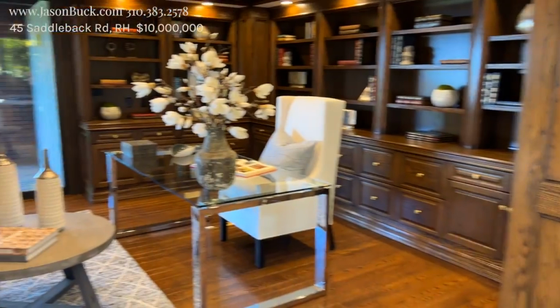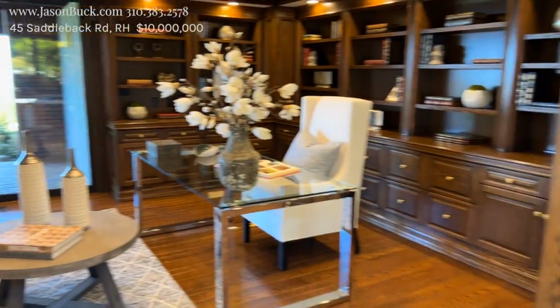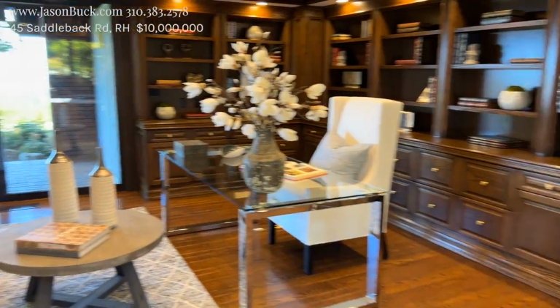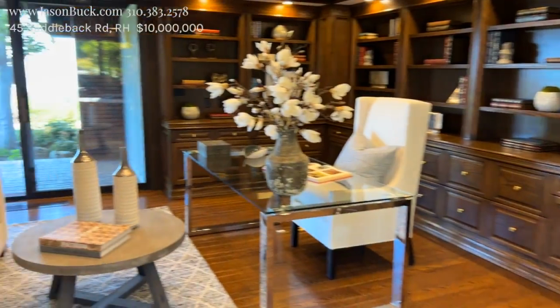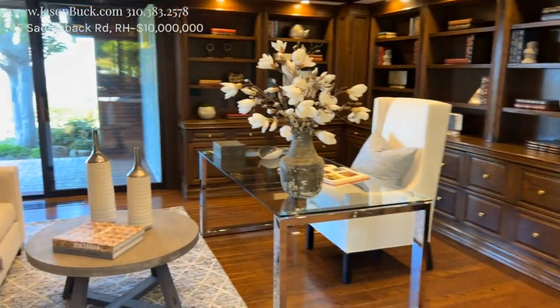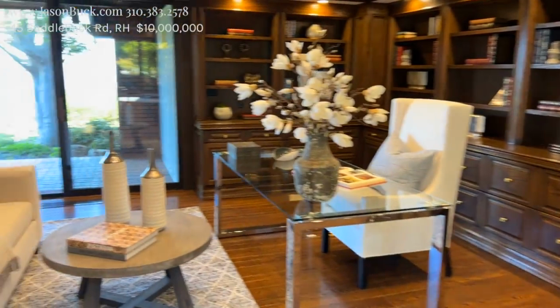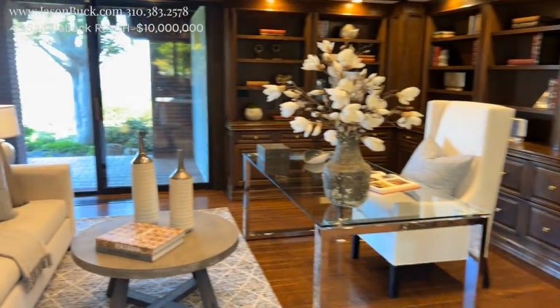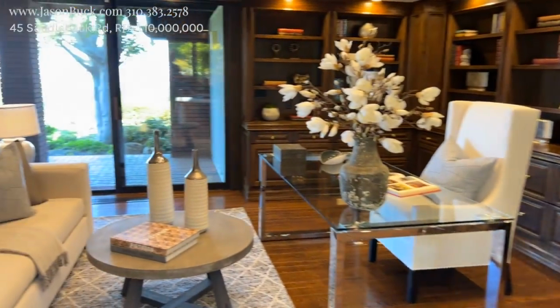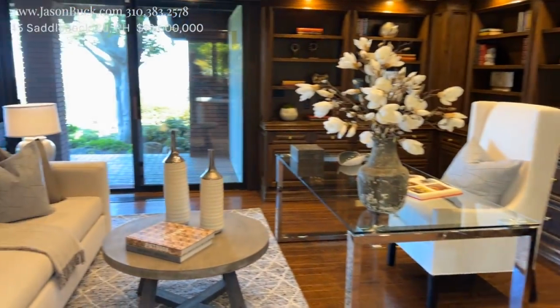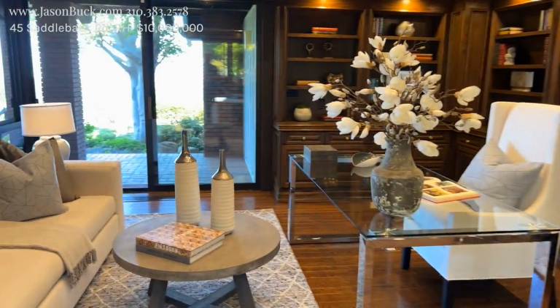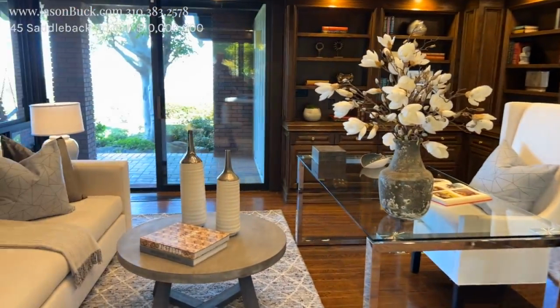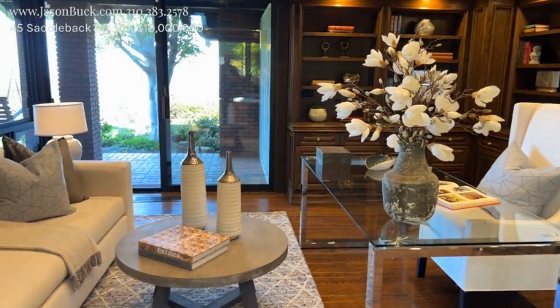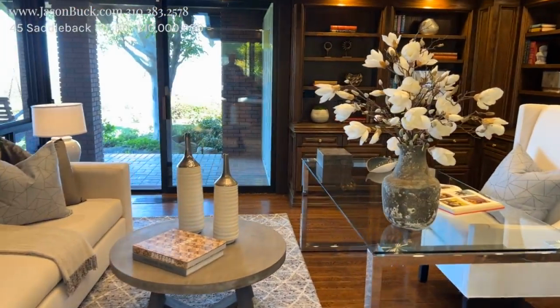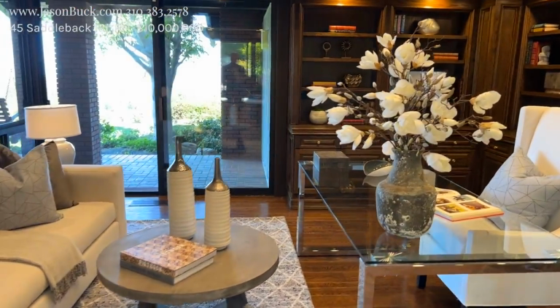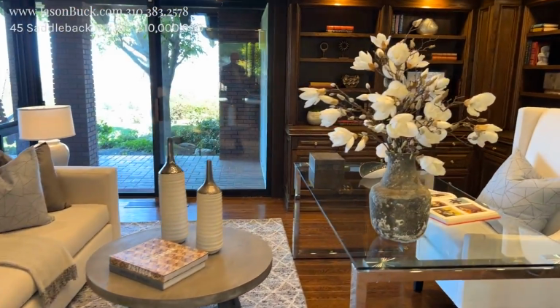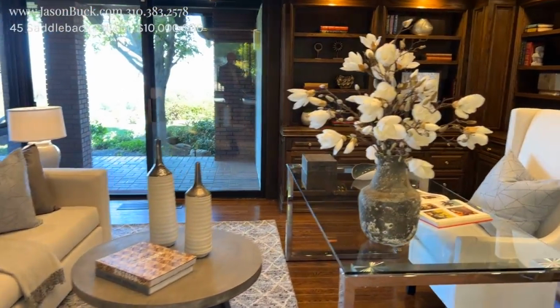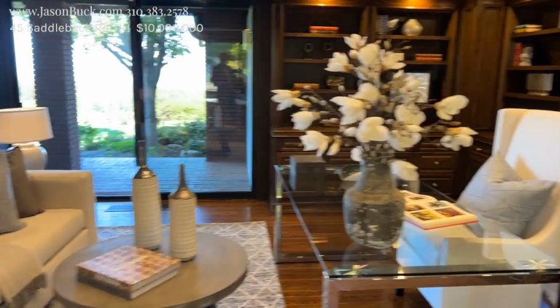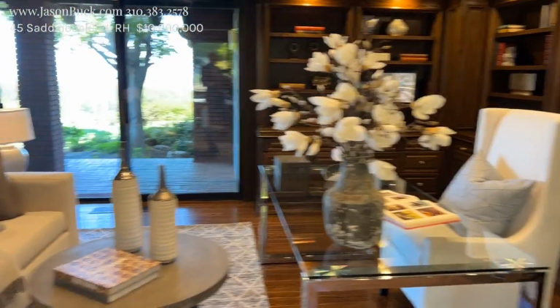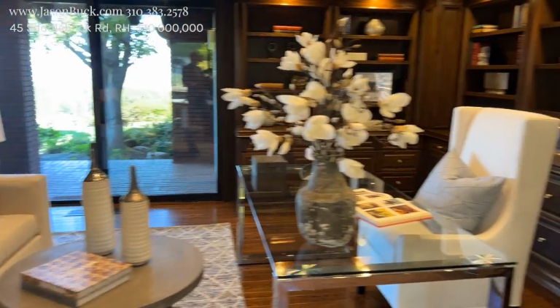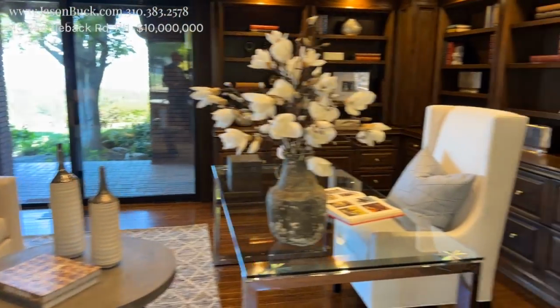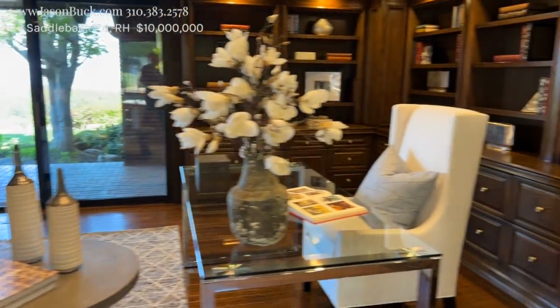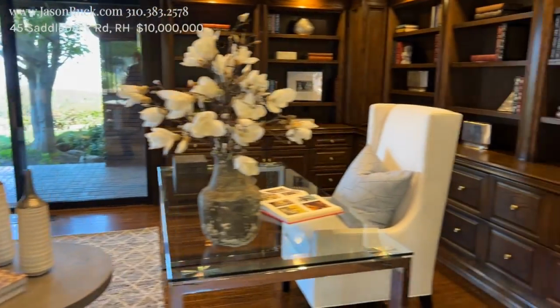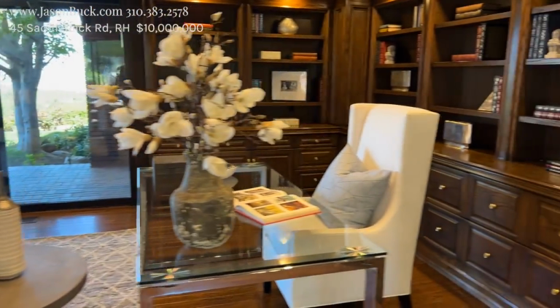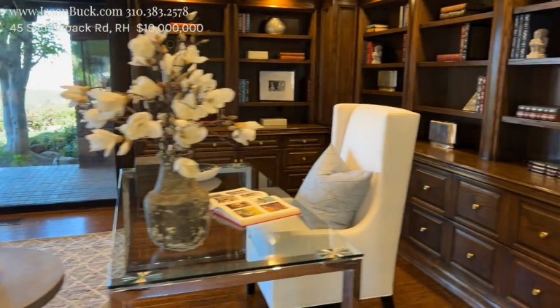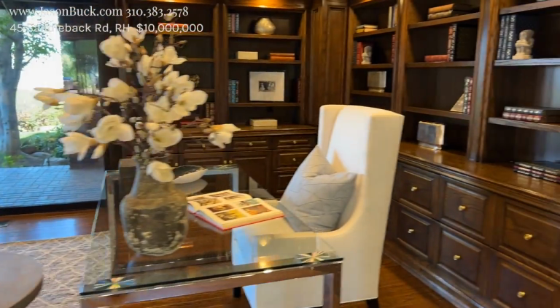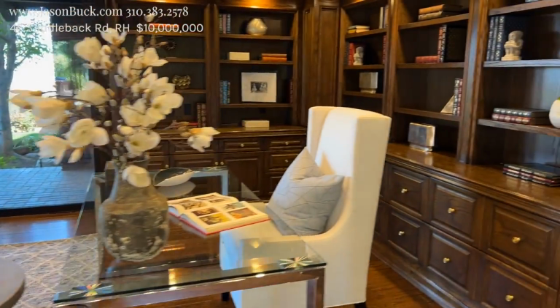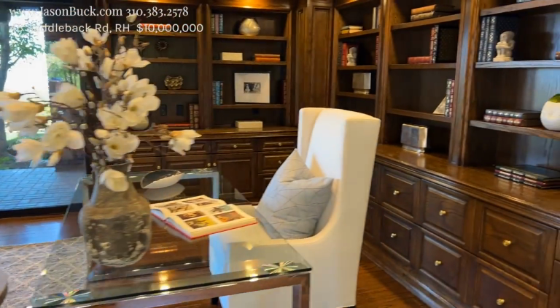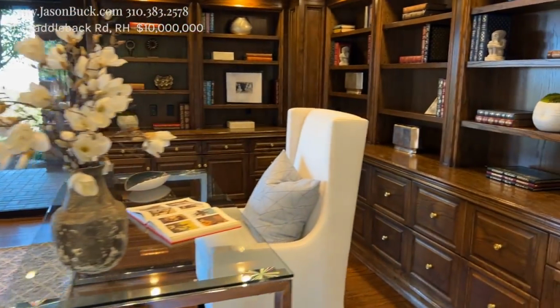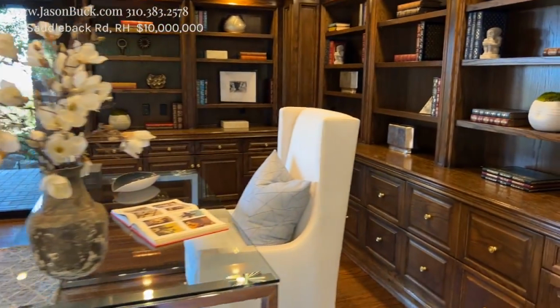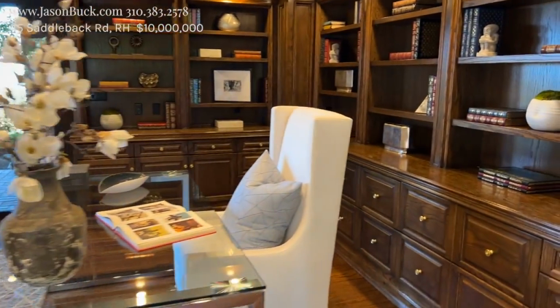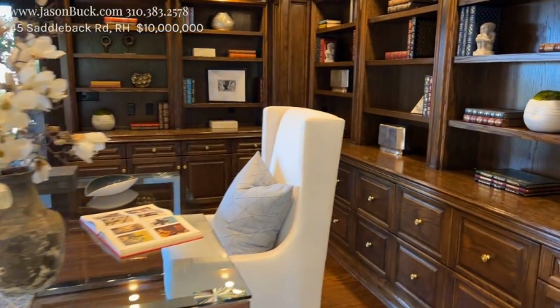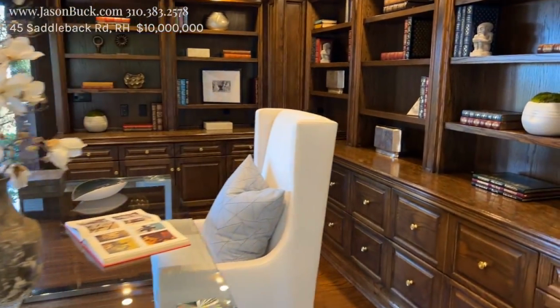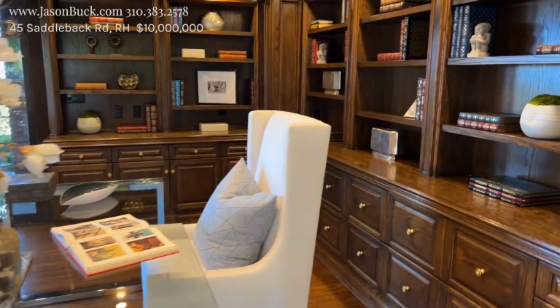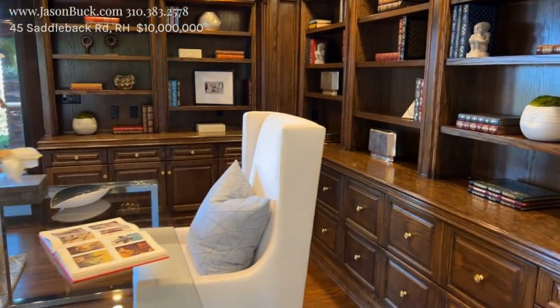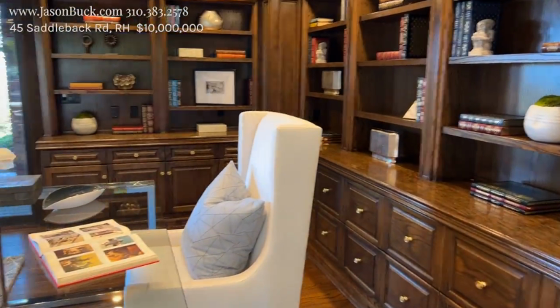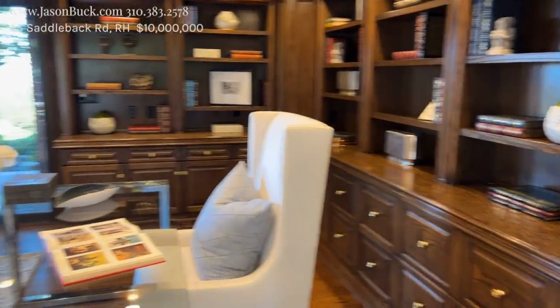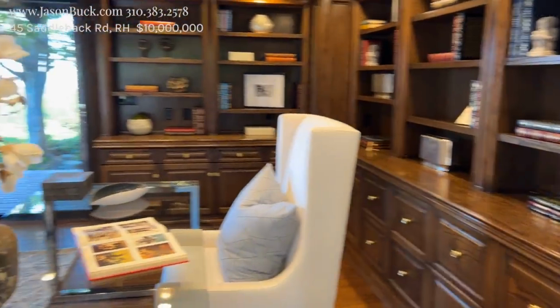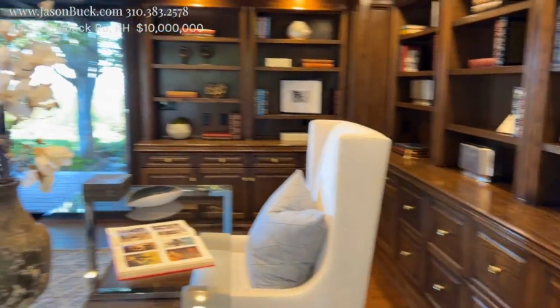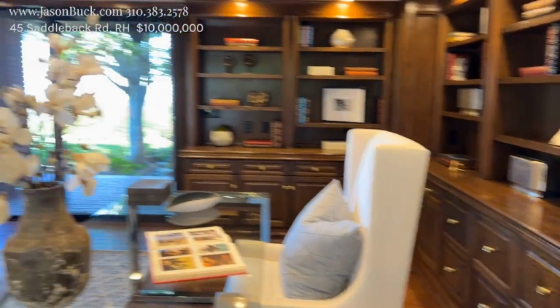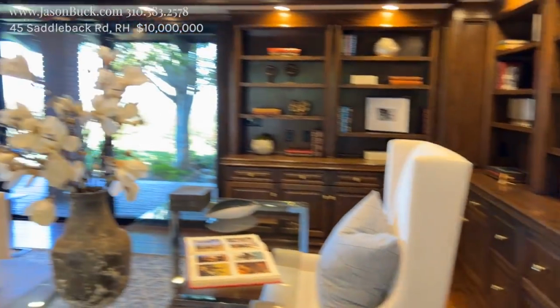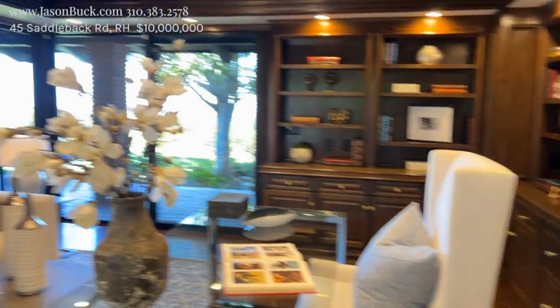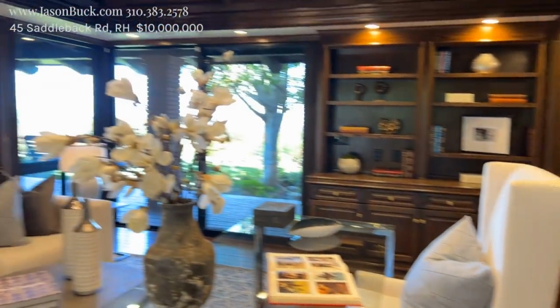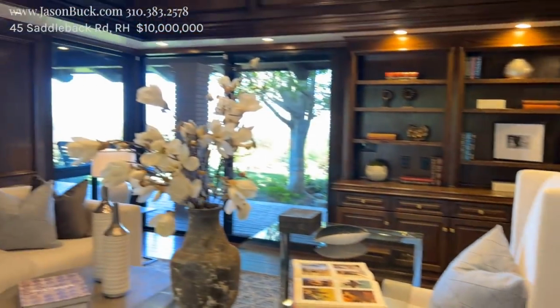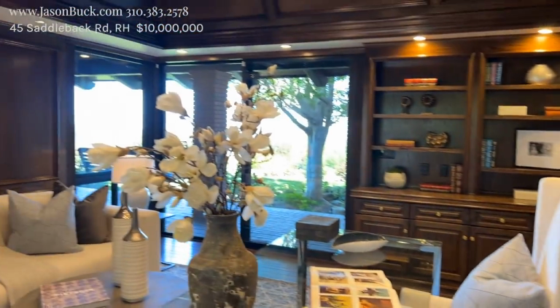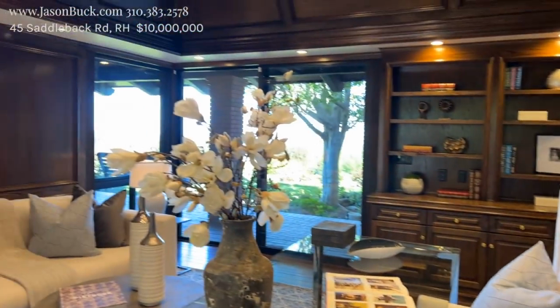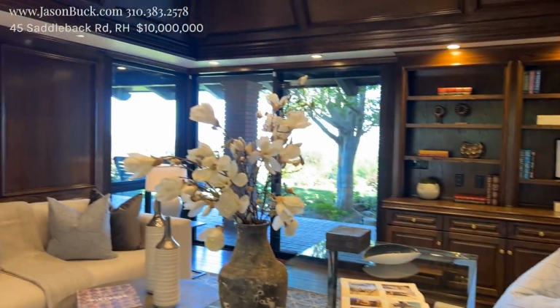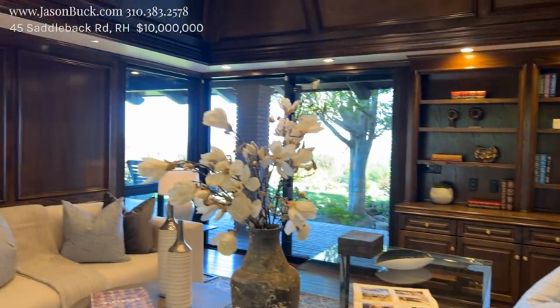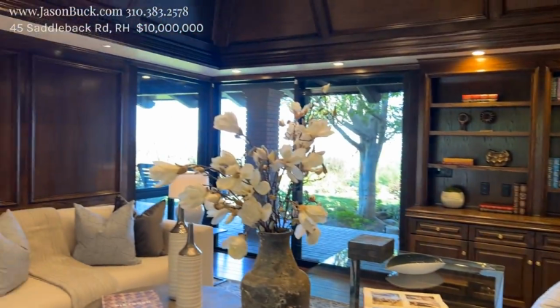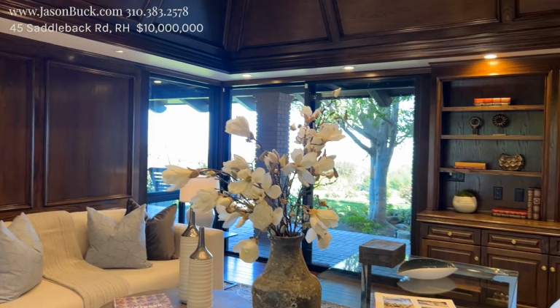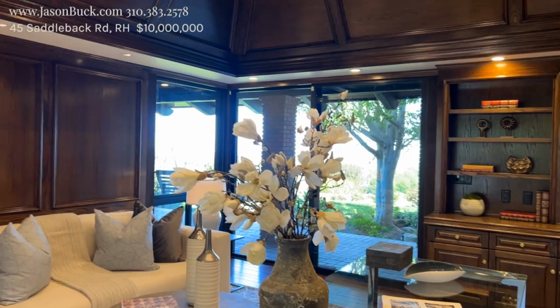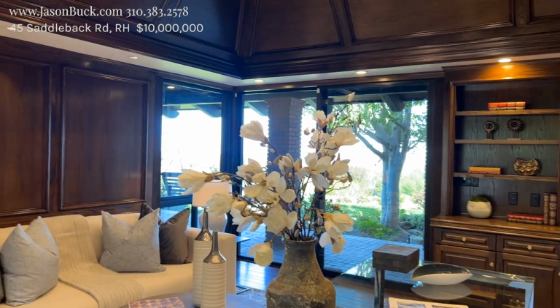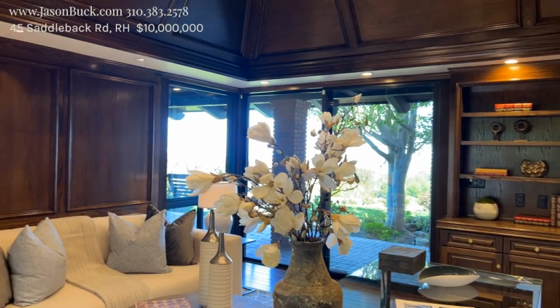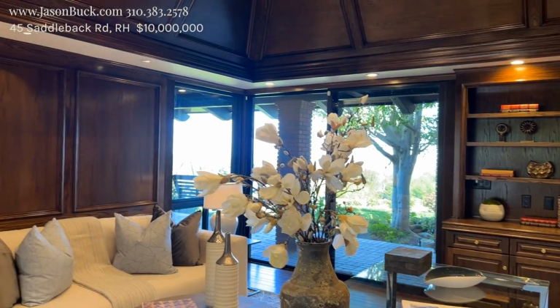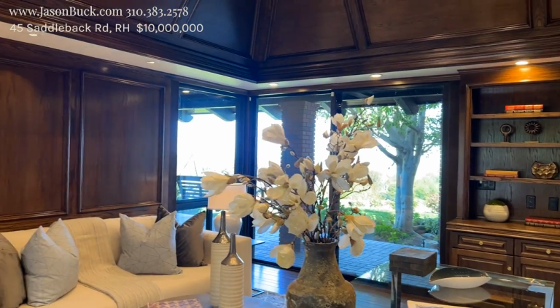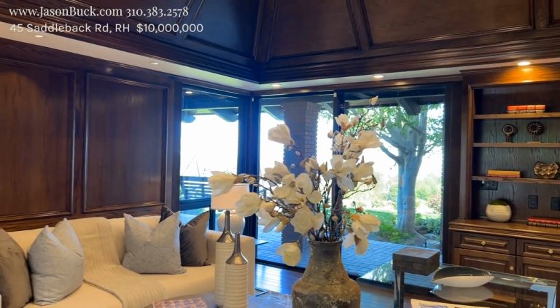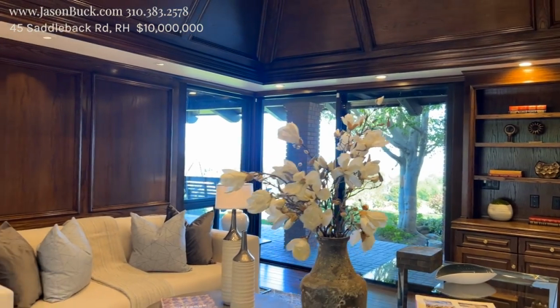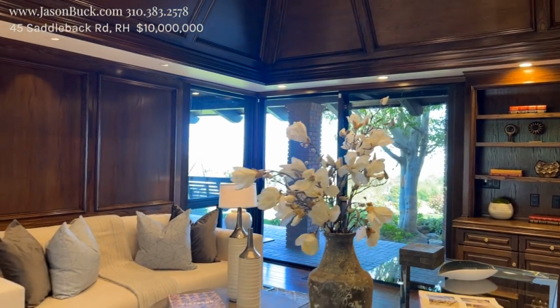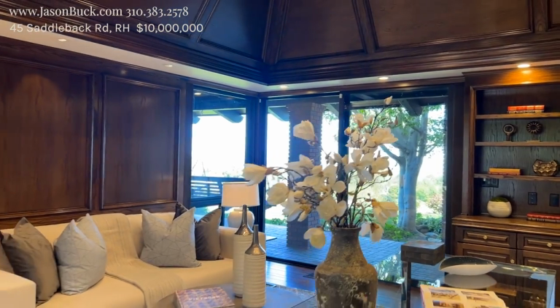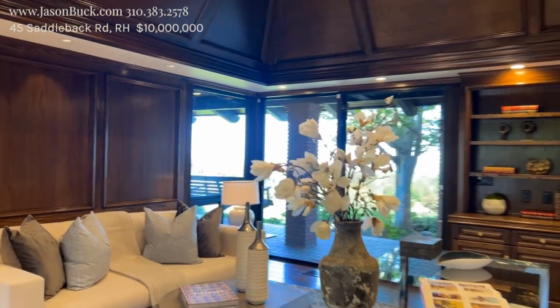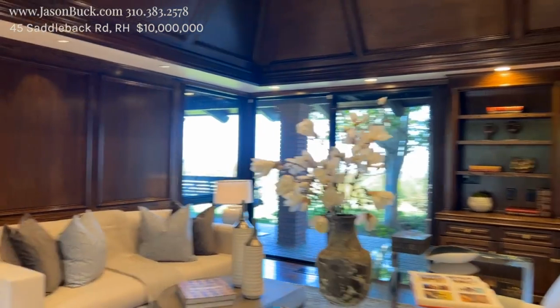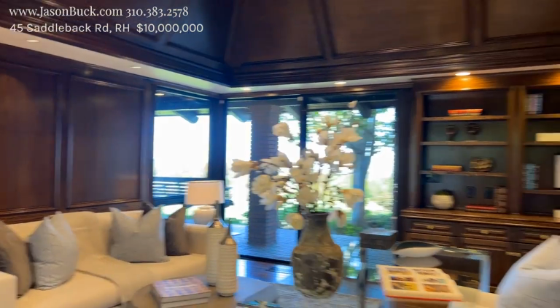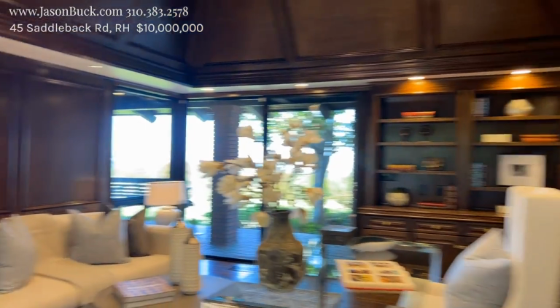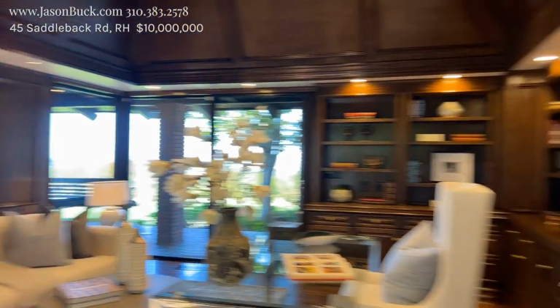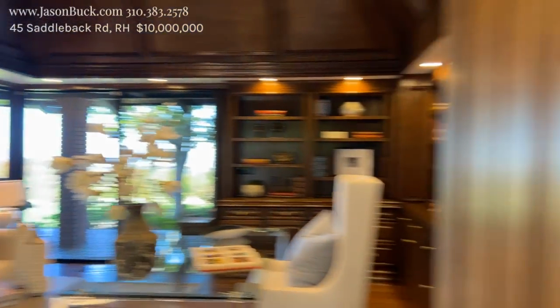Here's our formal study right off the entrance. Just very impressive.